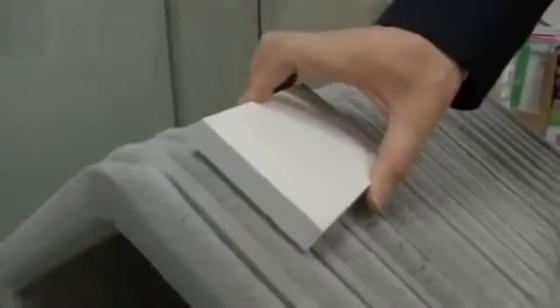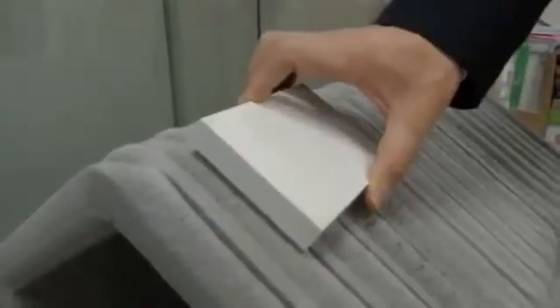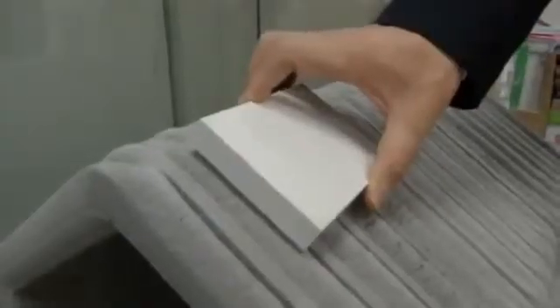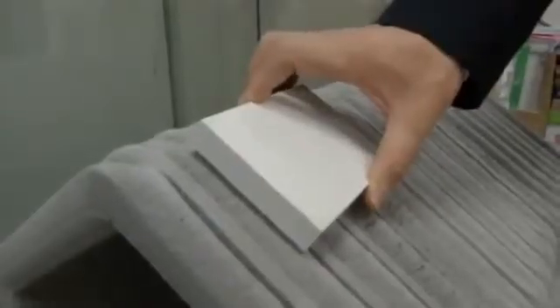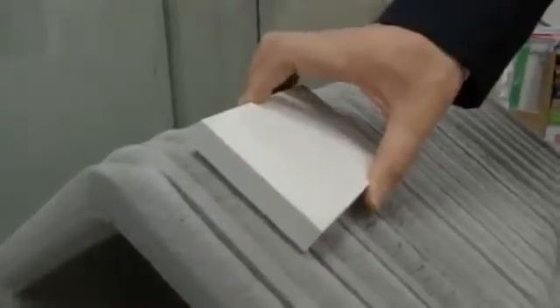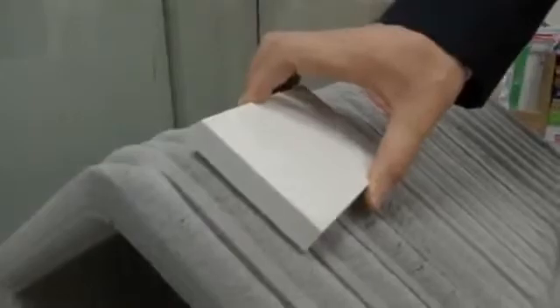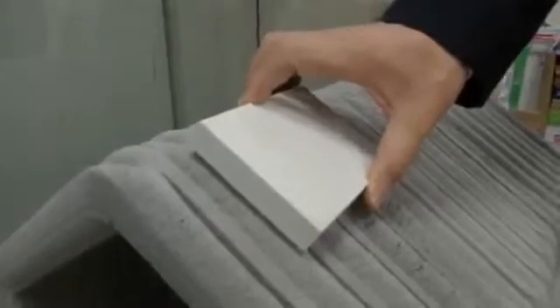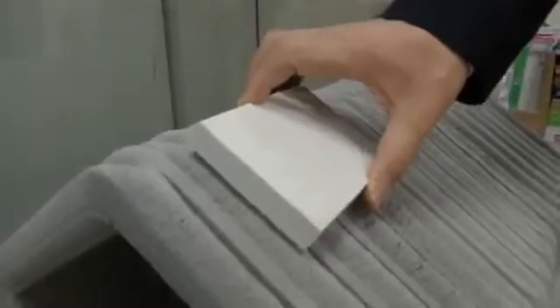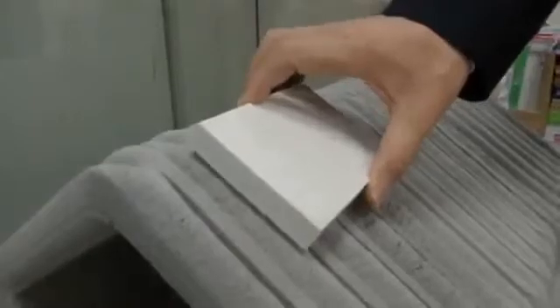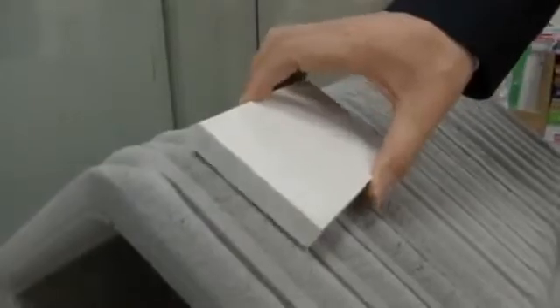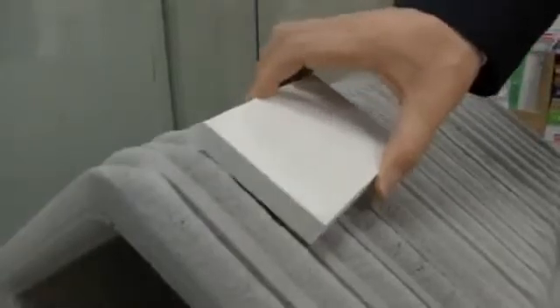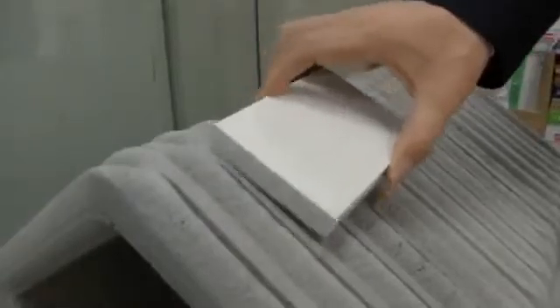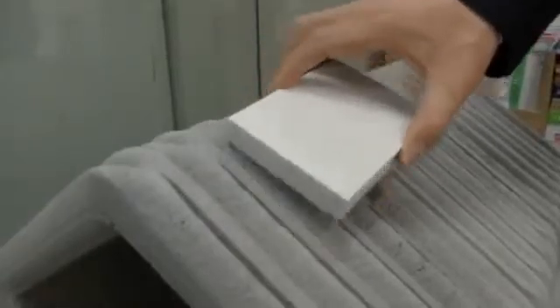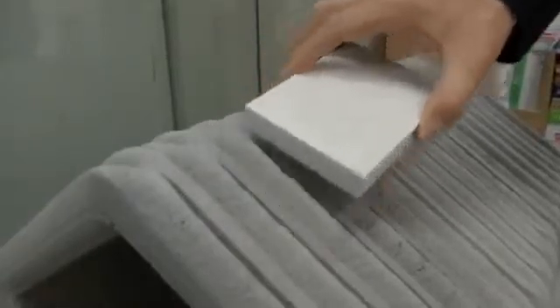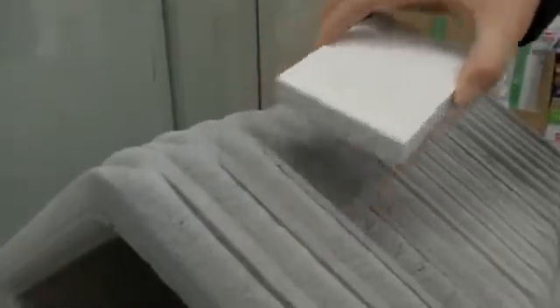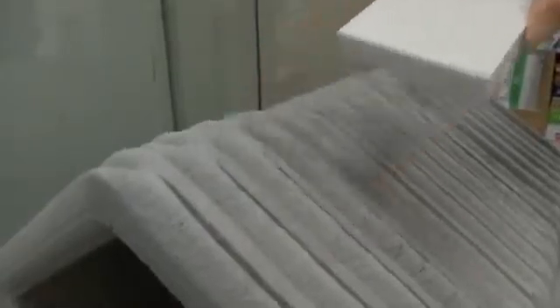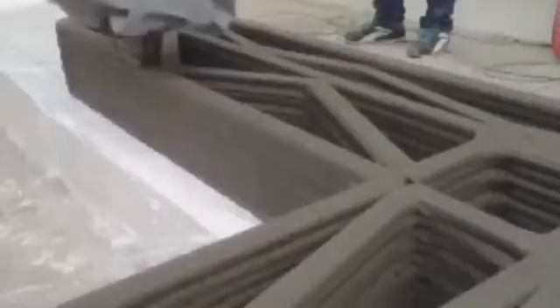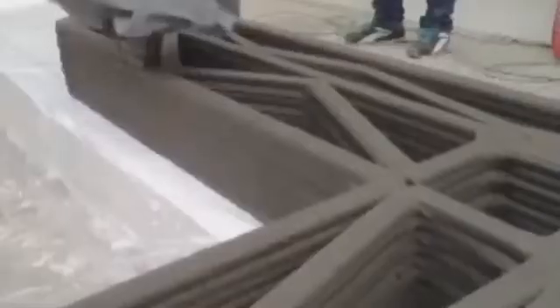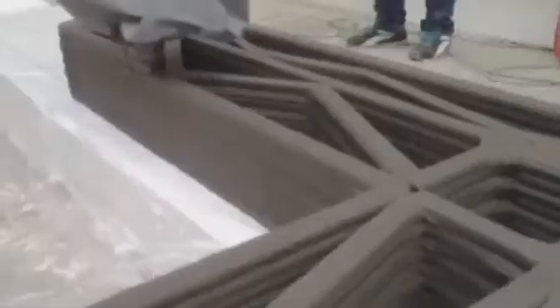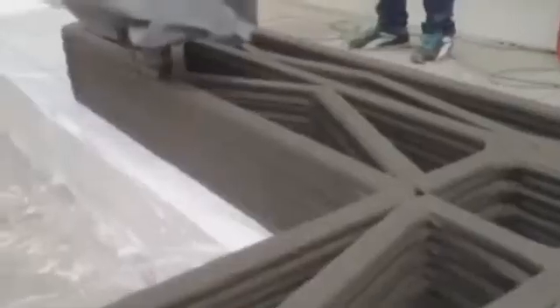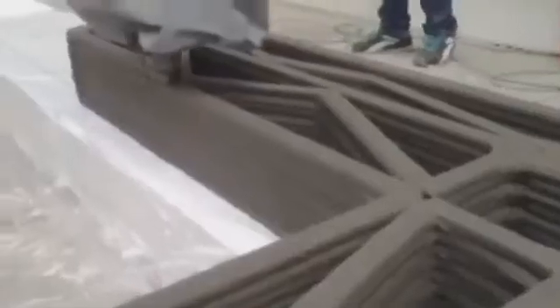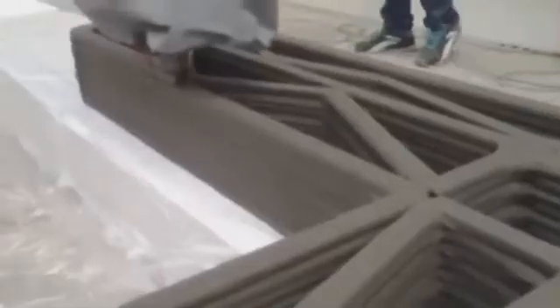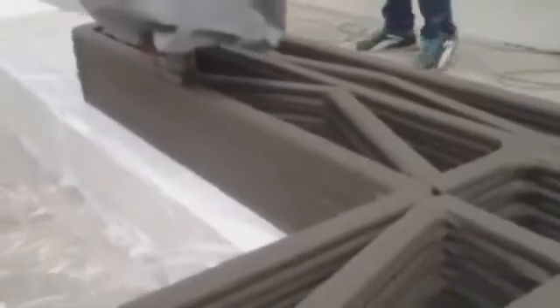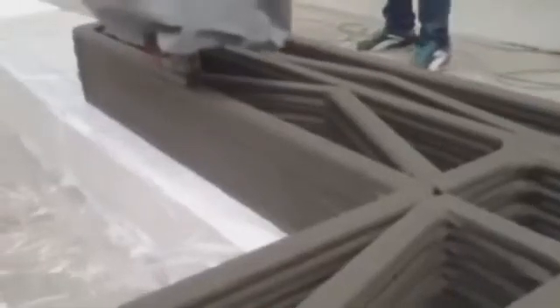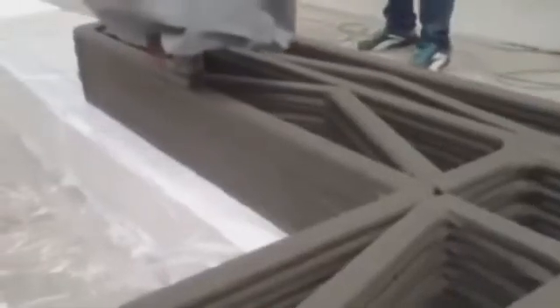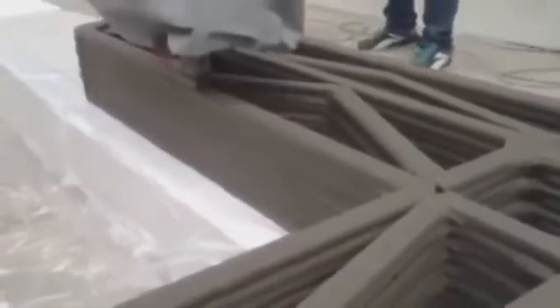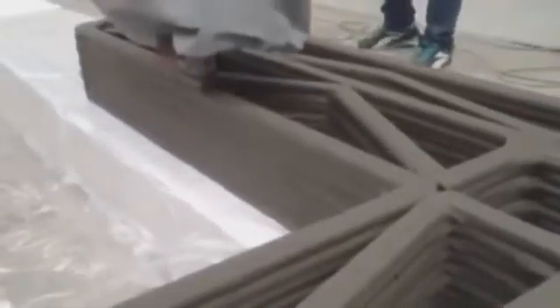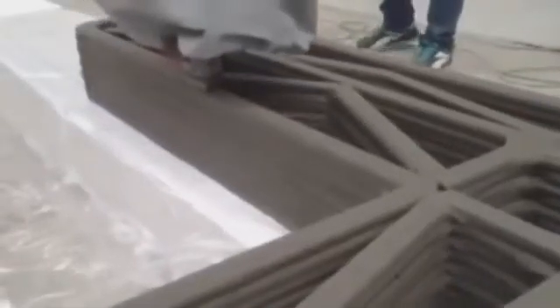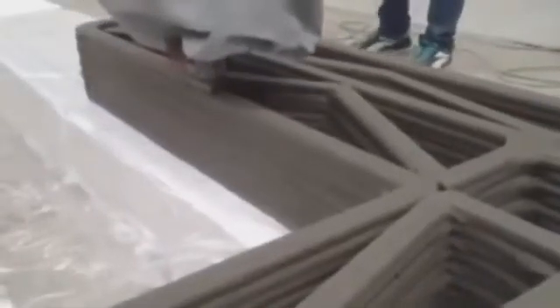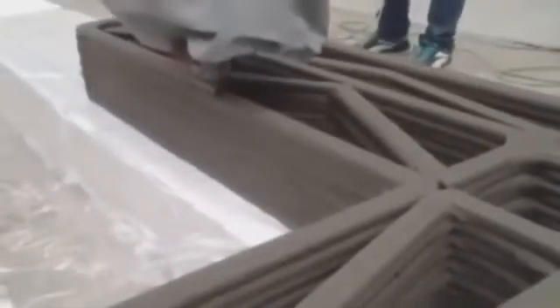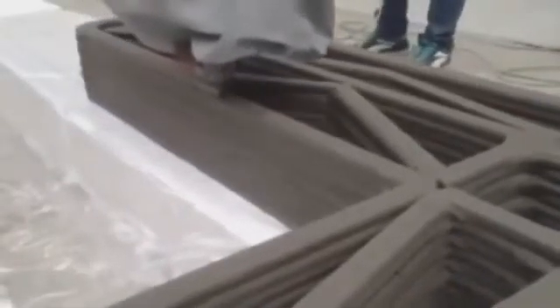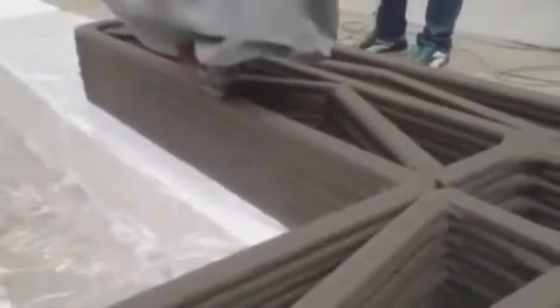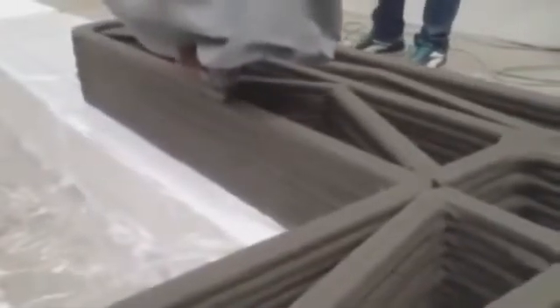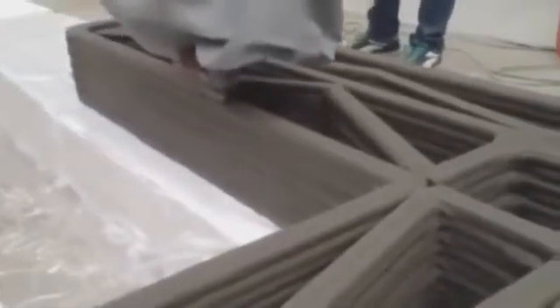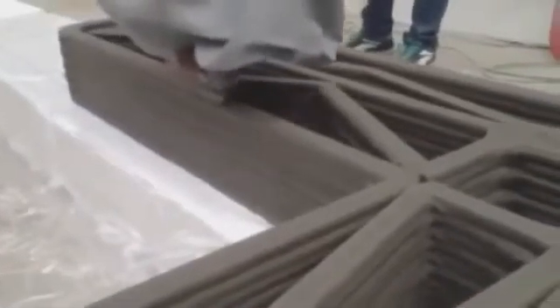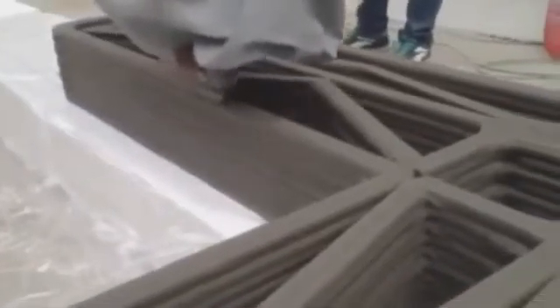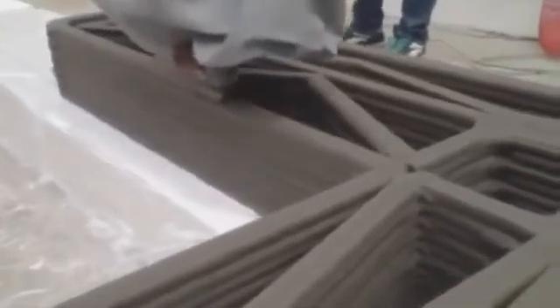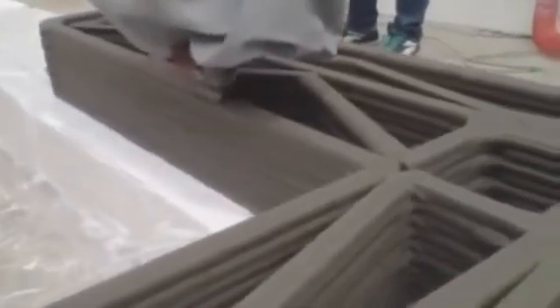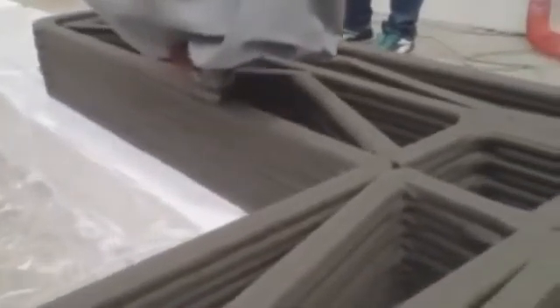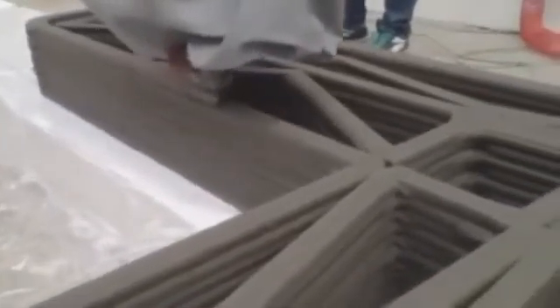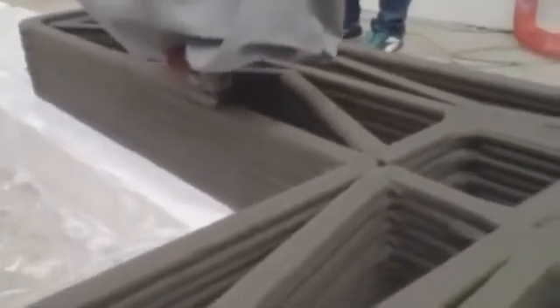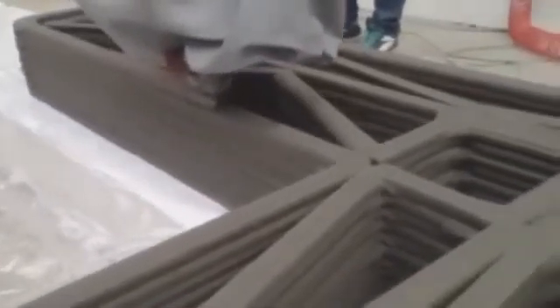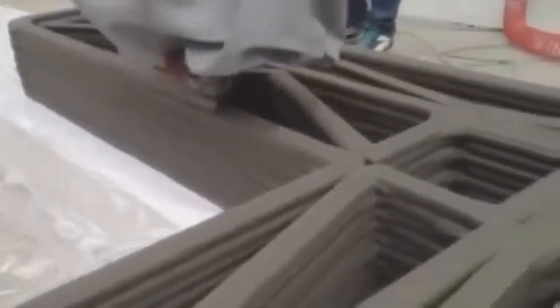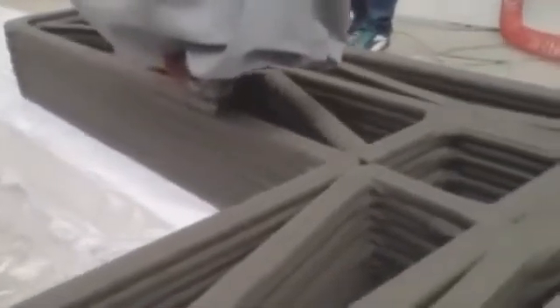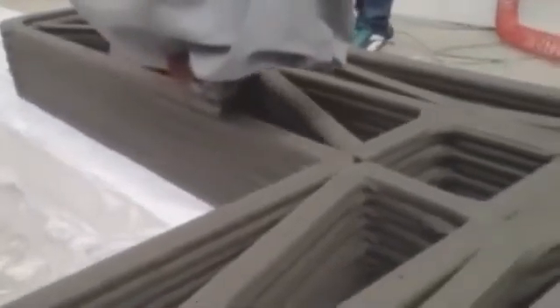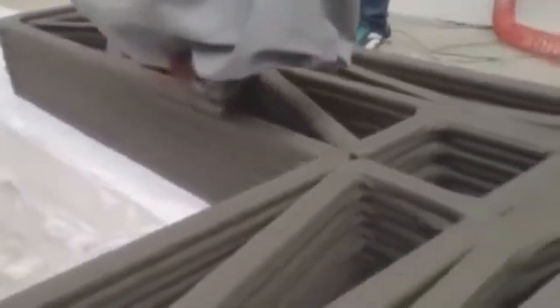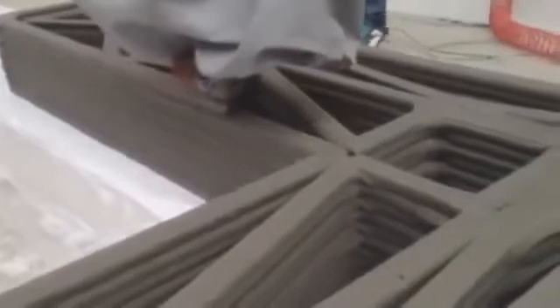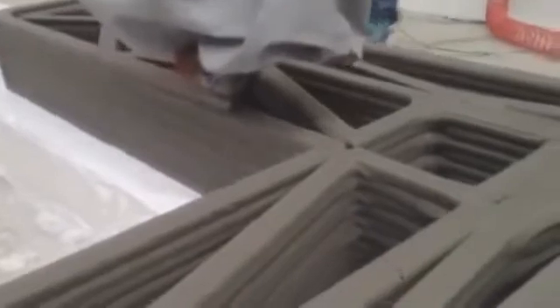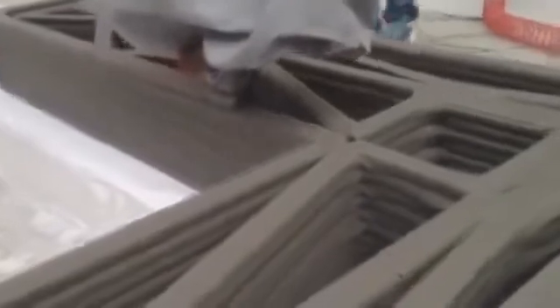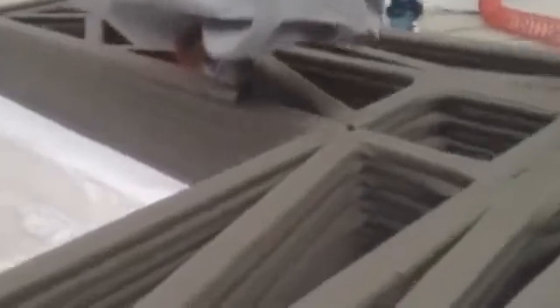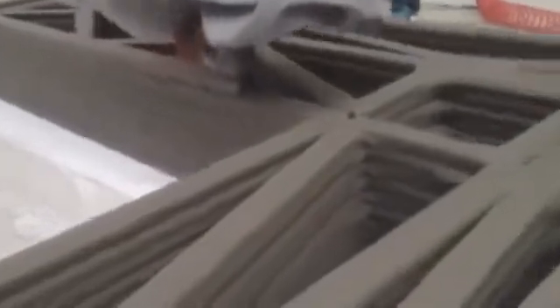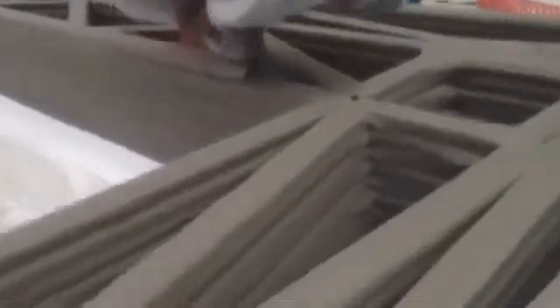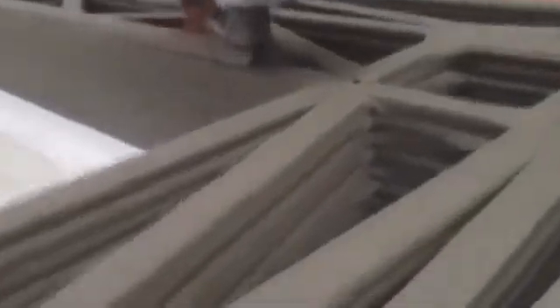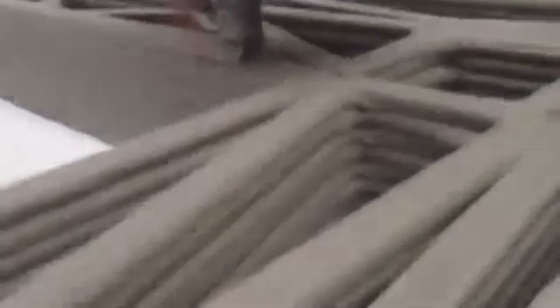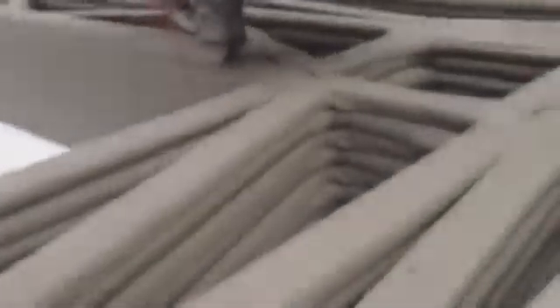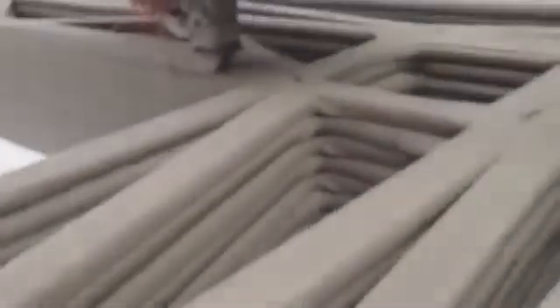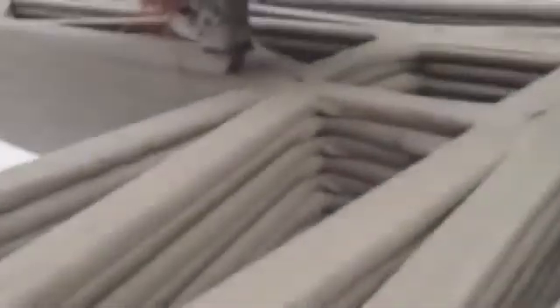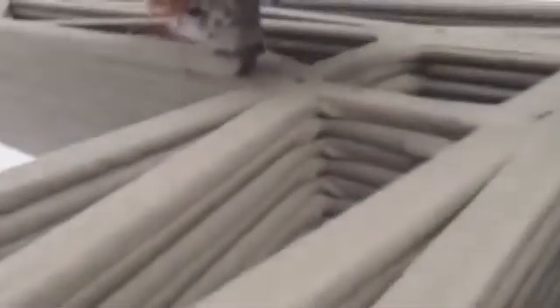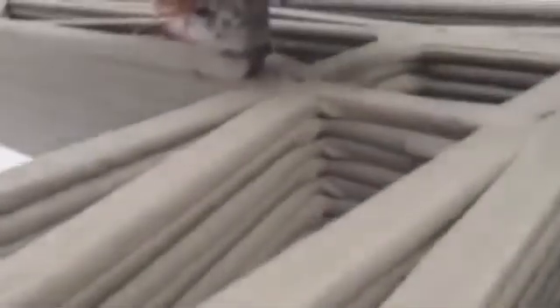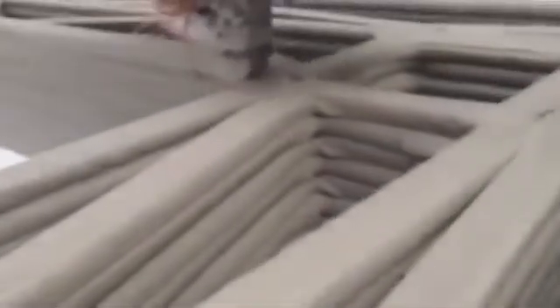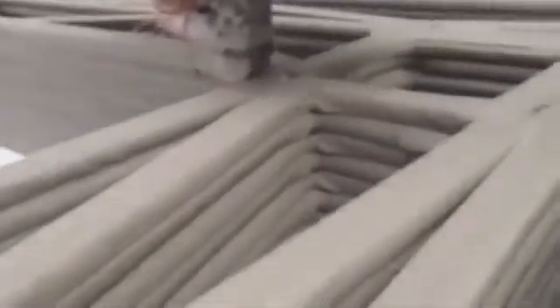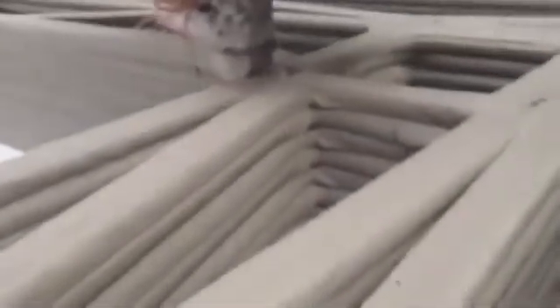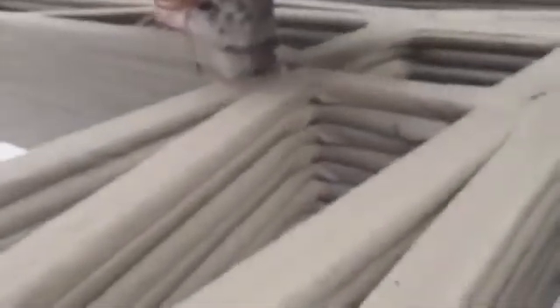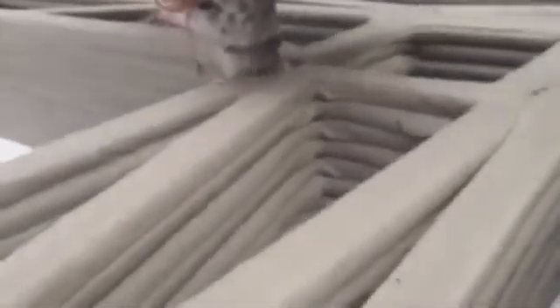The walls, structure and base are produced entirely by 3D printing. The windows, furniture, roof and other add-ons are obviously not, at least yet.